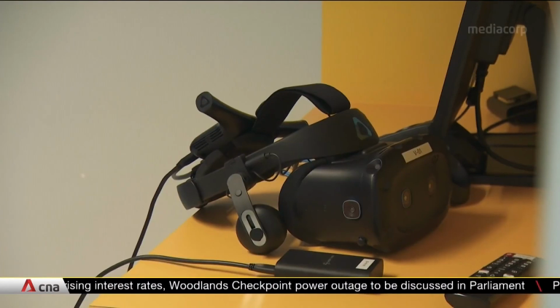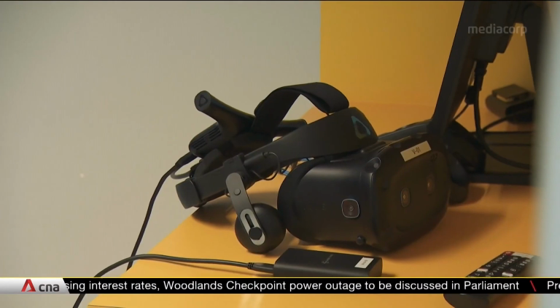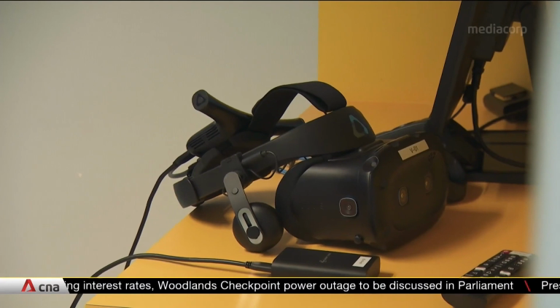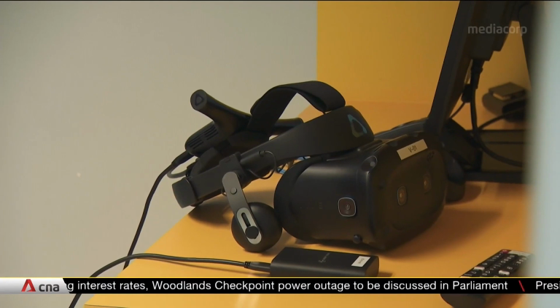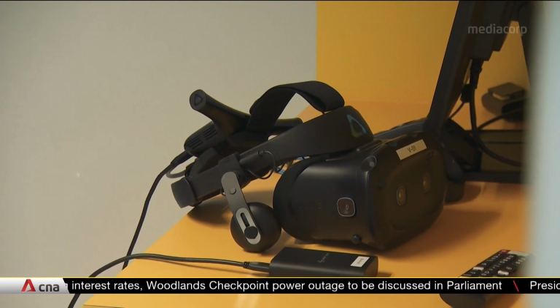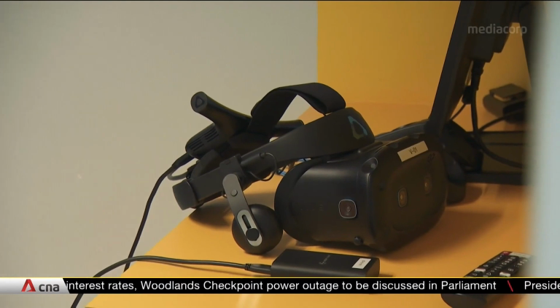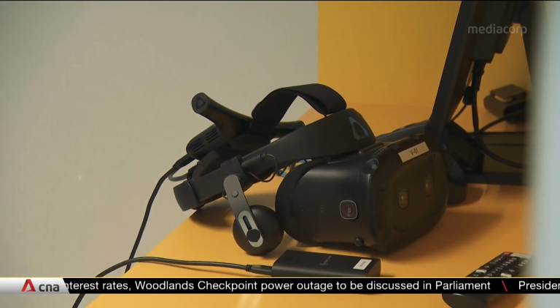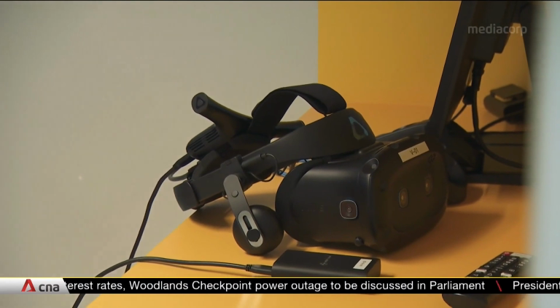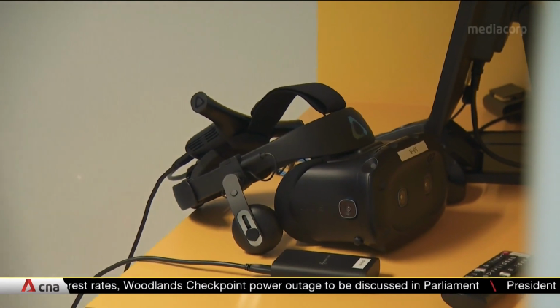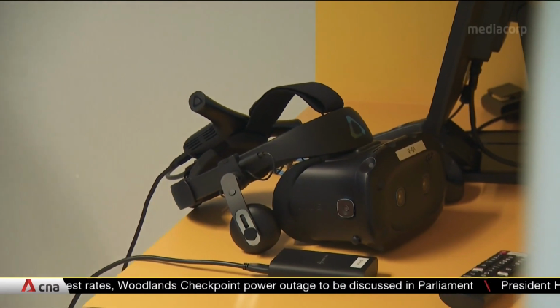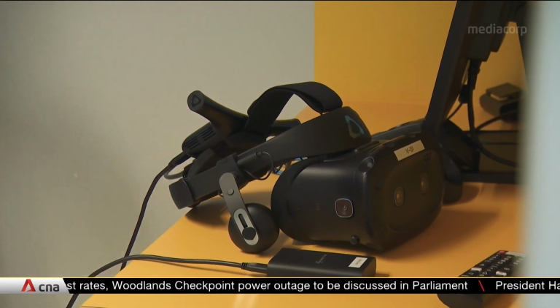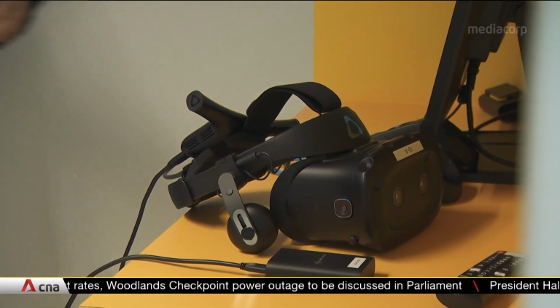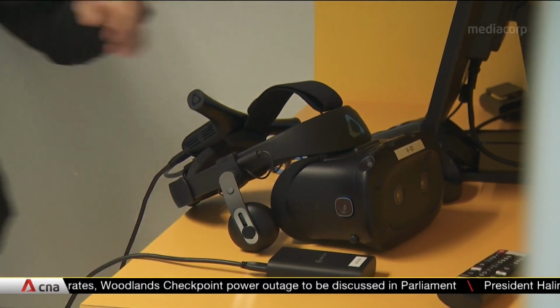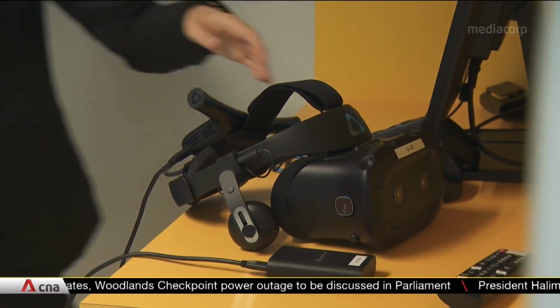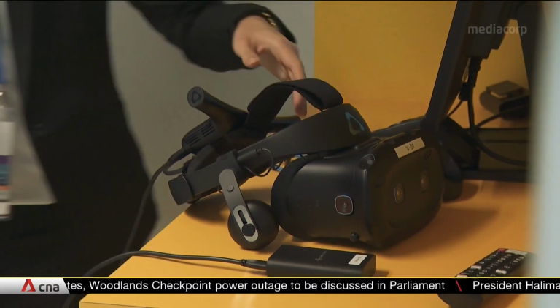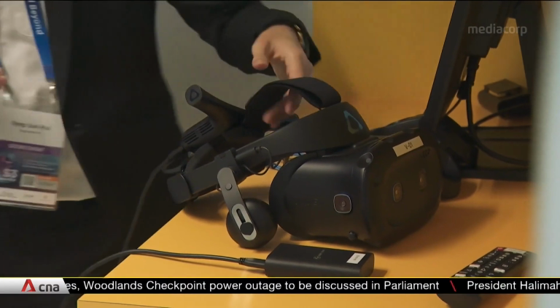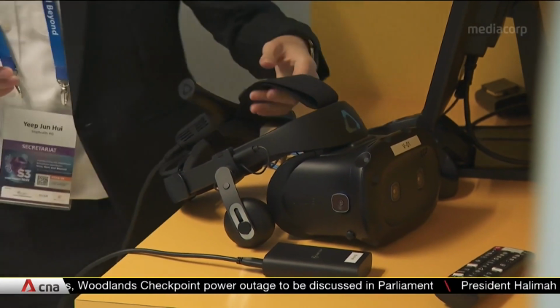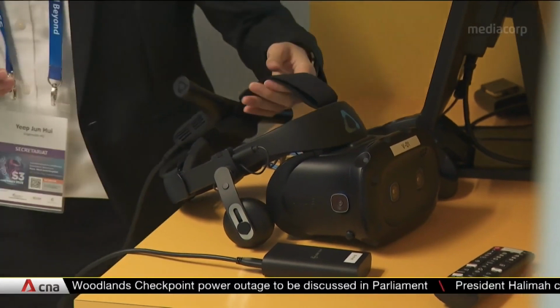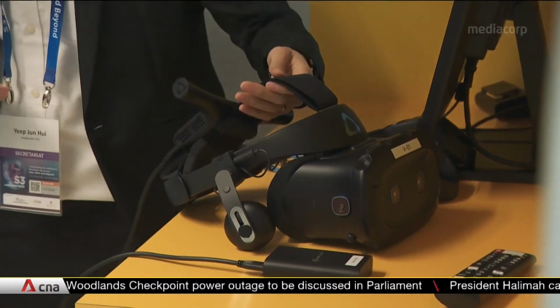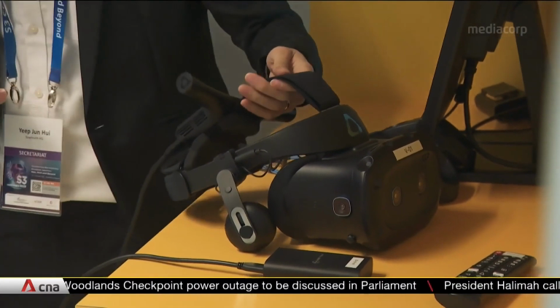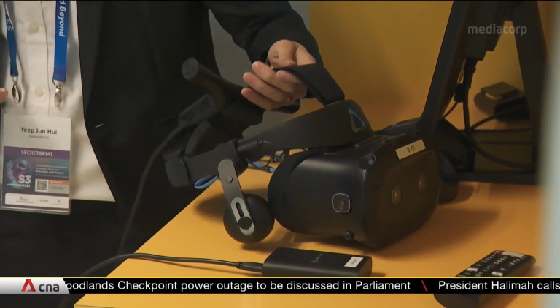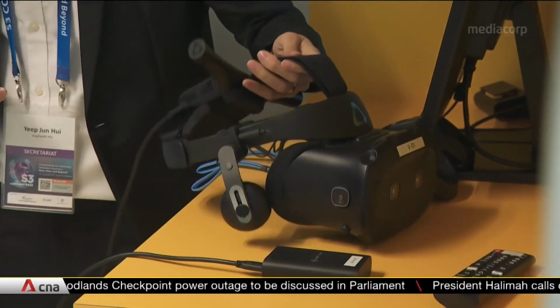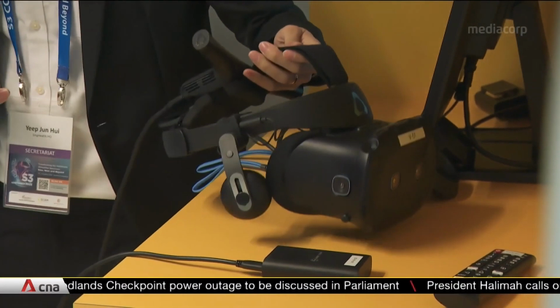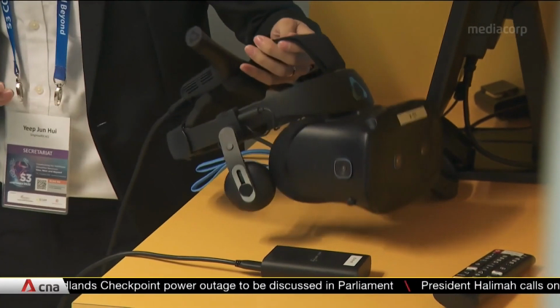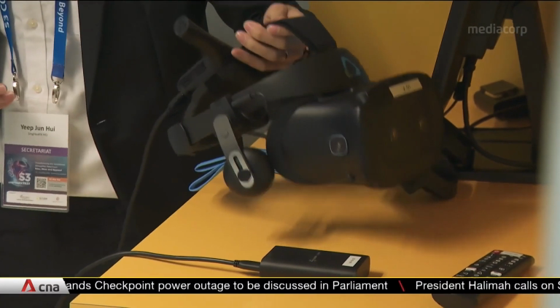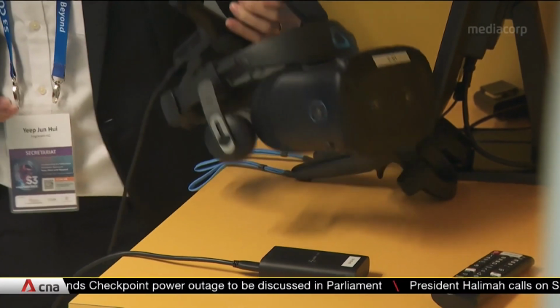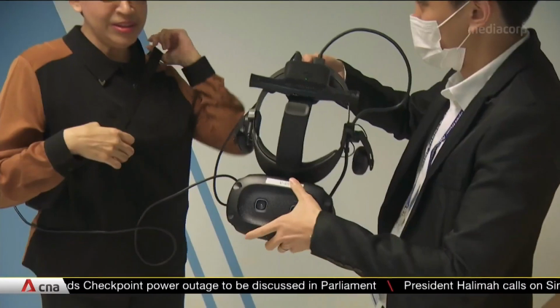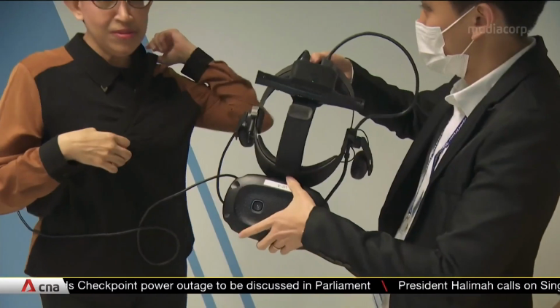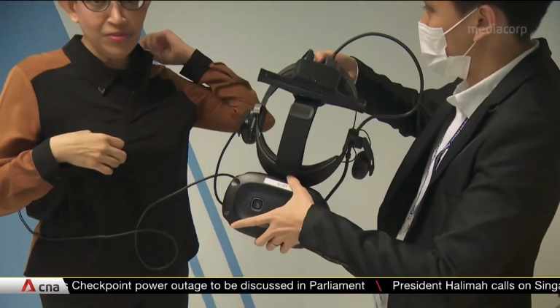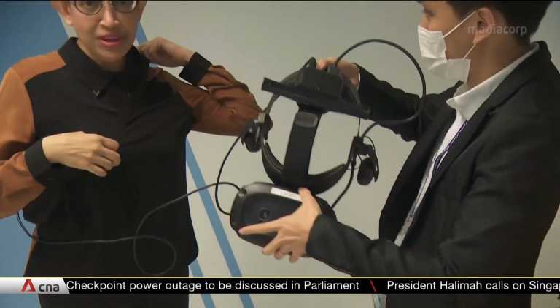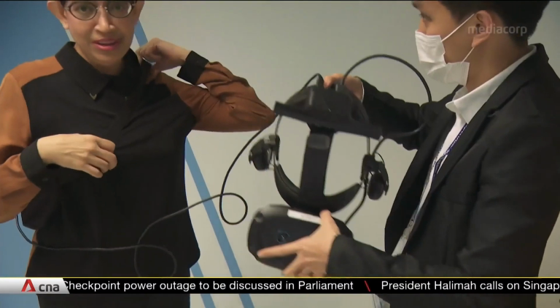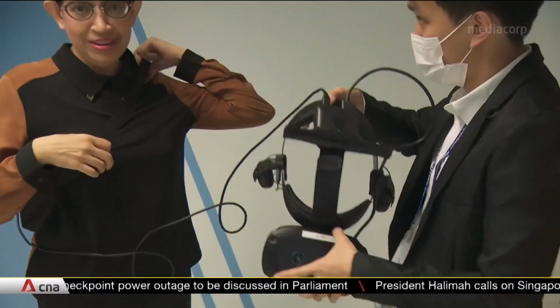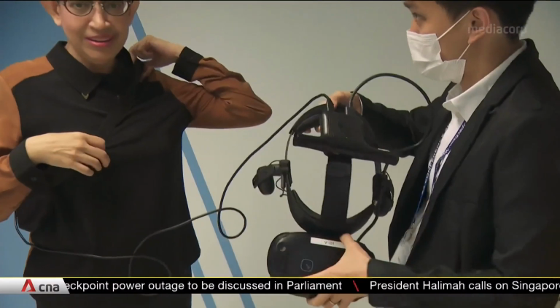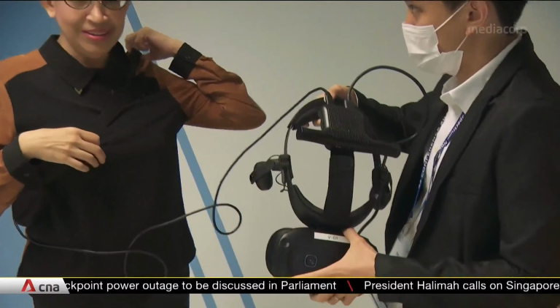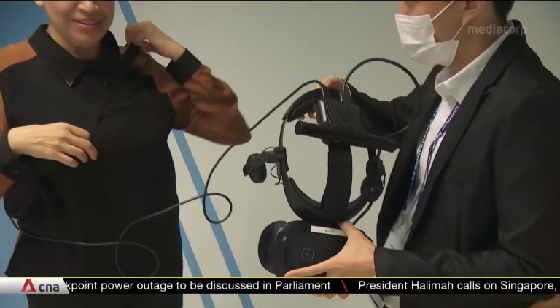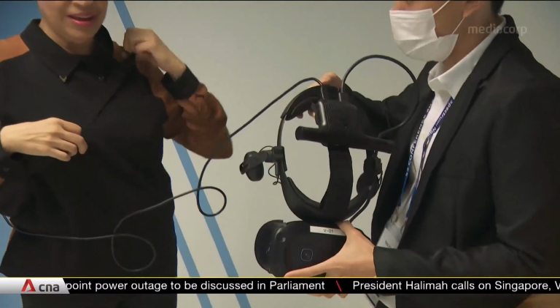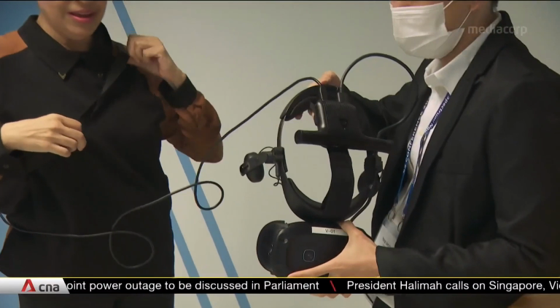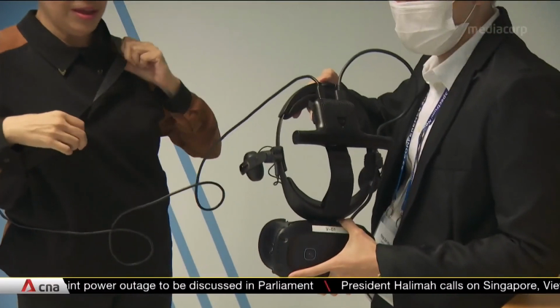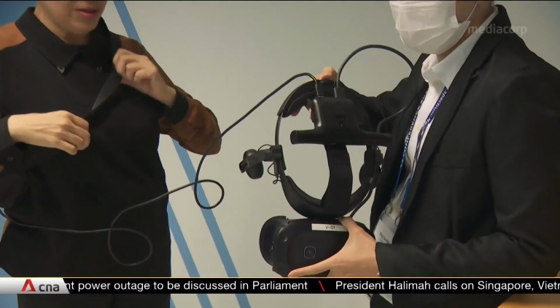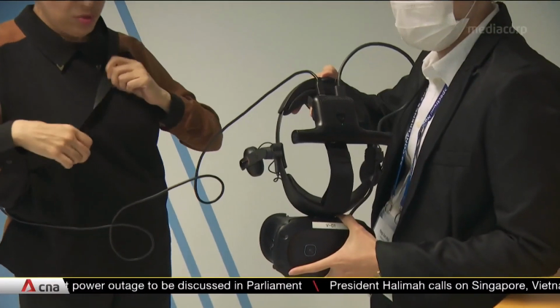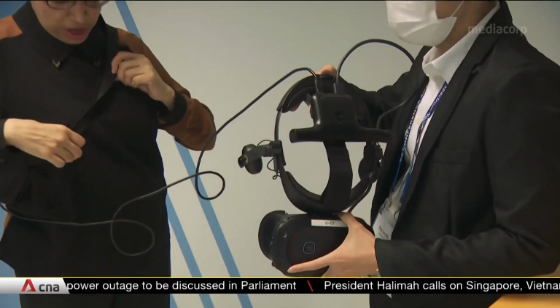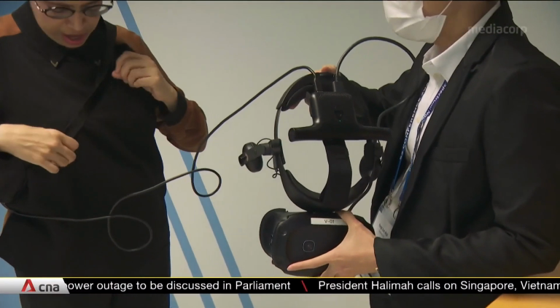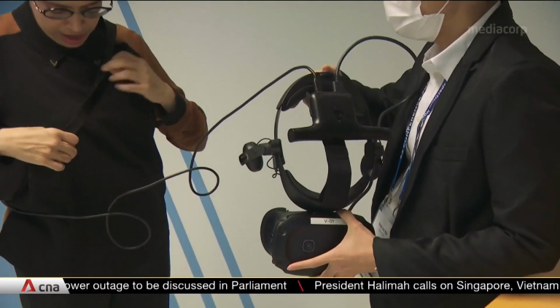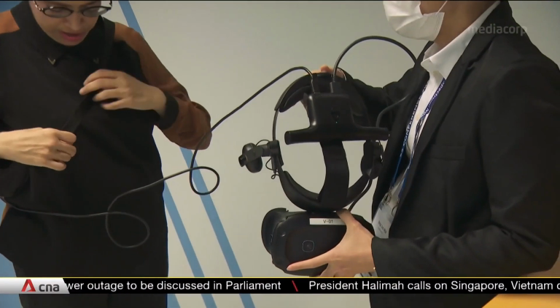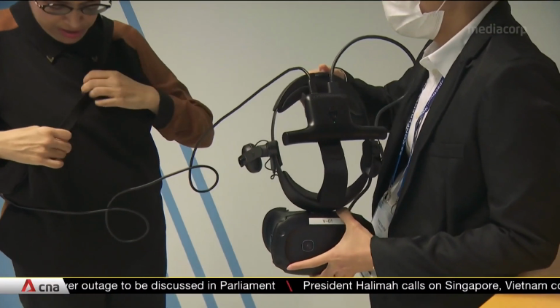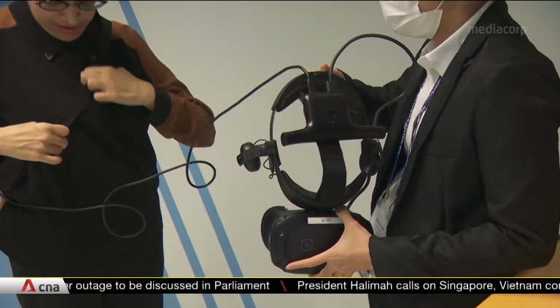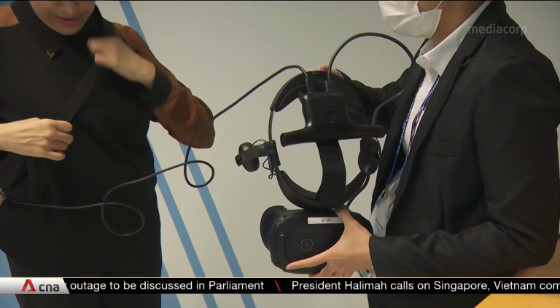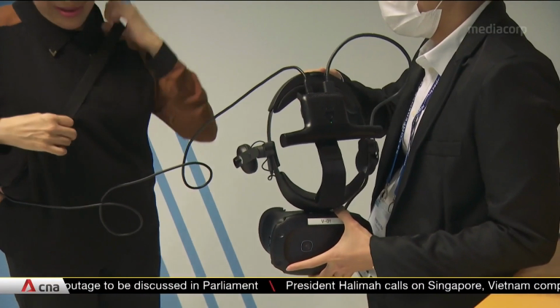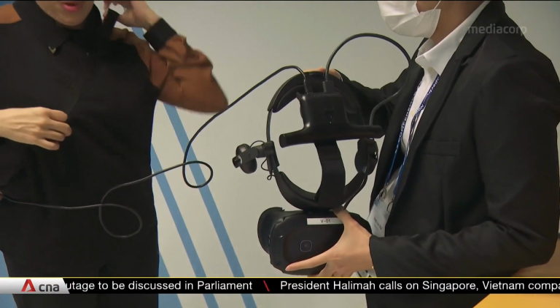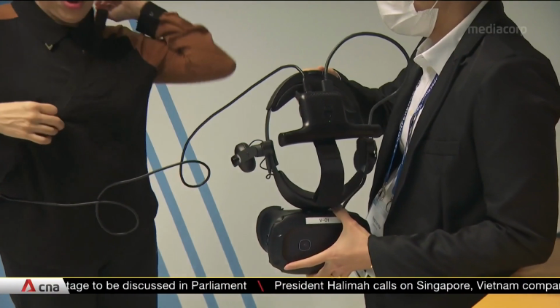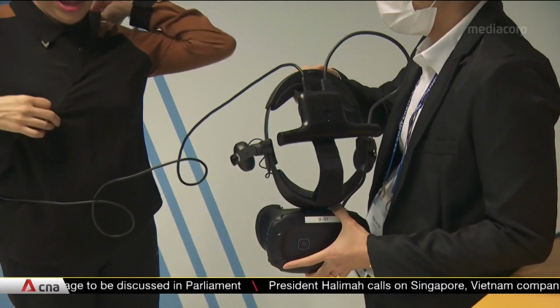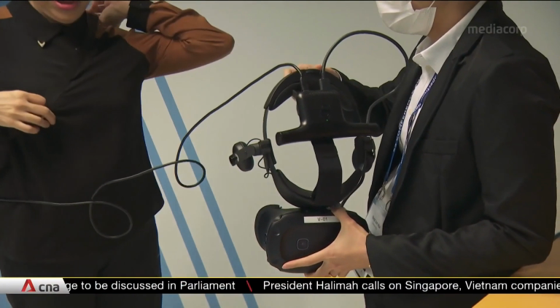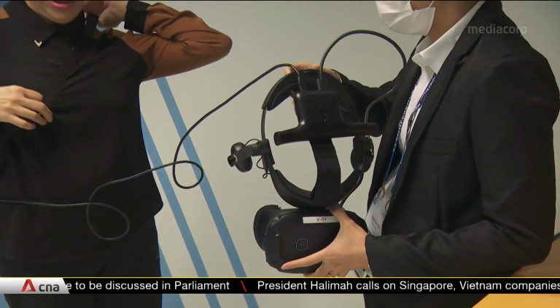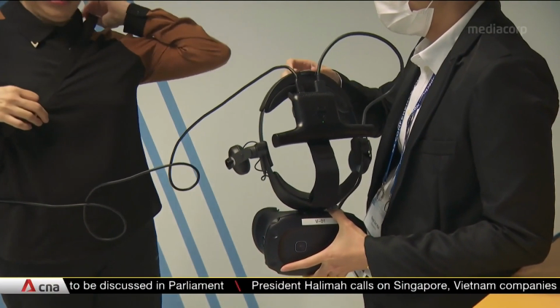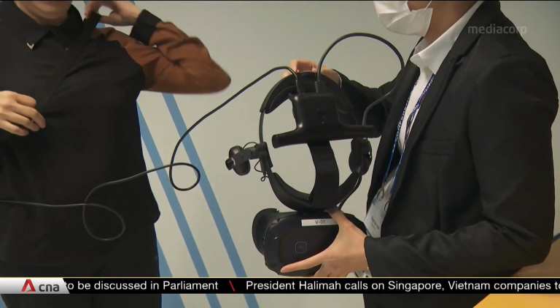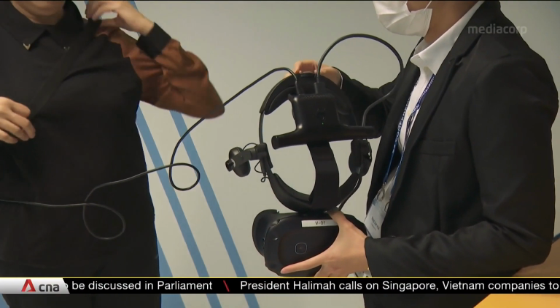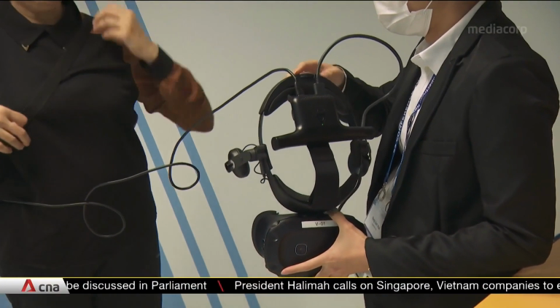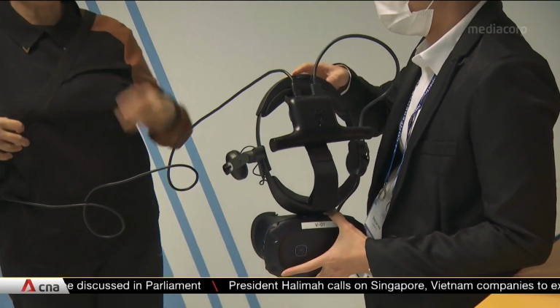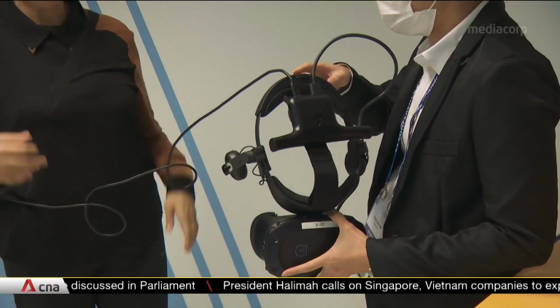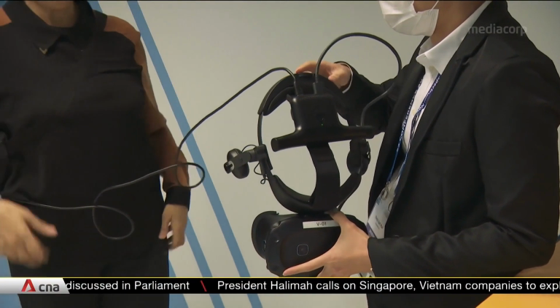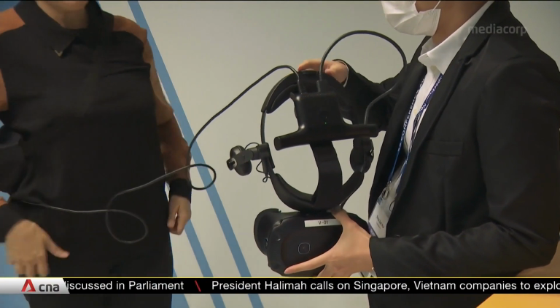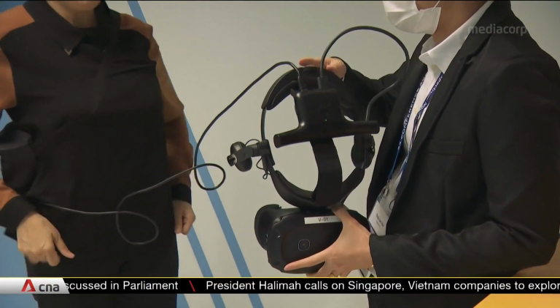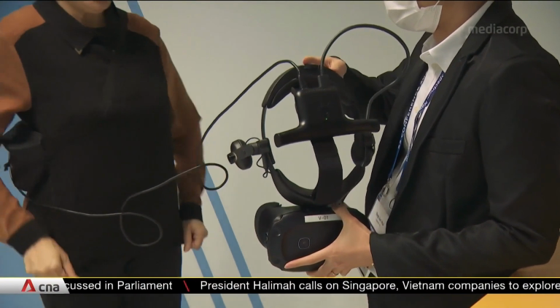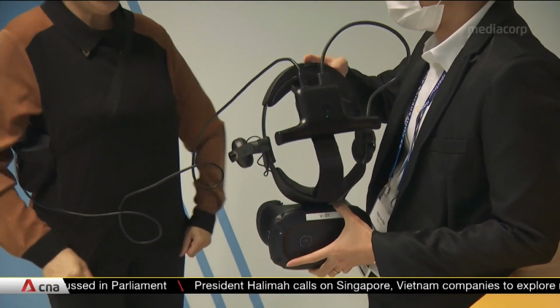To reach more learners, especially those who are younger, there are plans to expand the lesson into a multiplayer VR game.